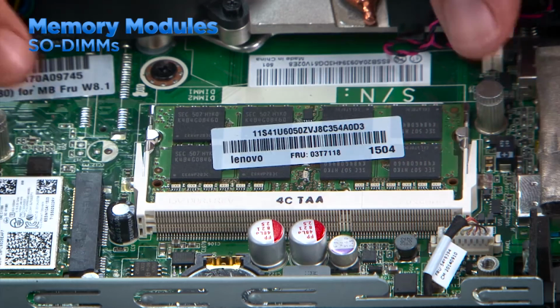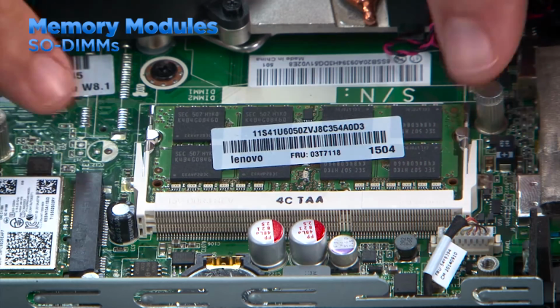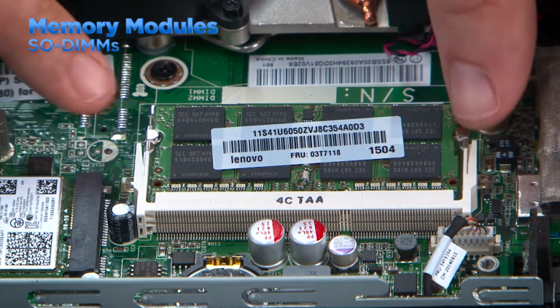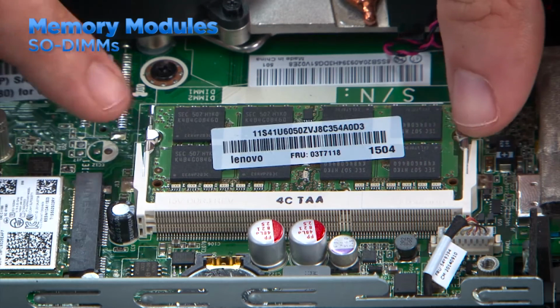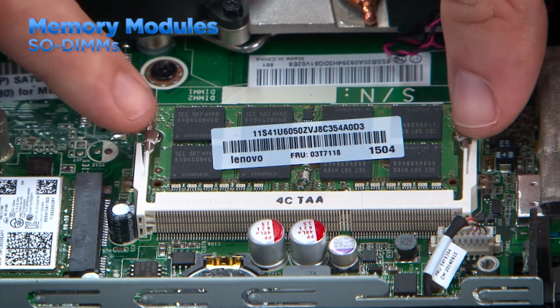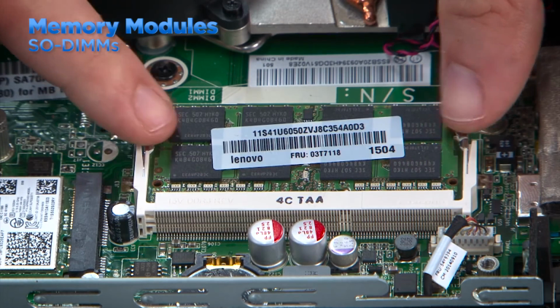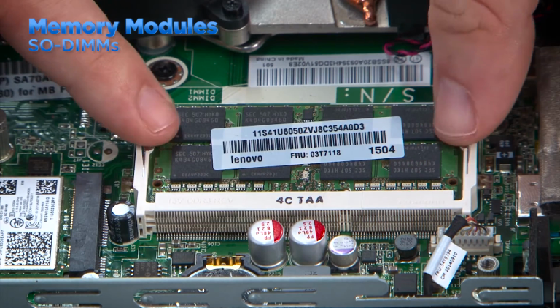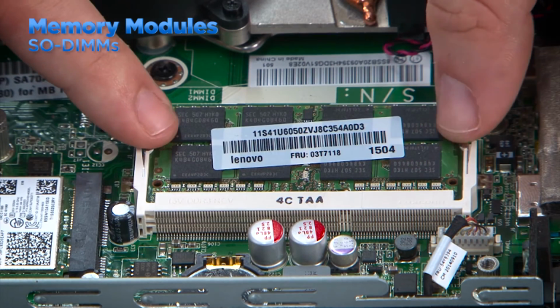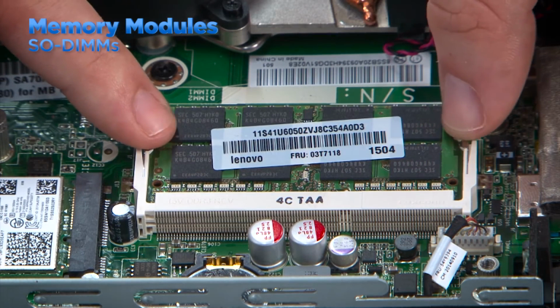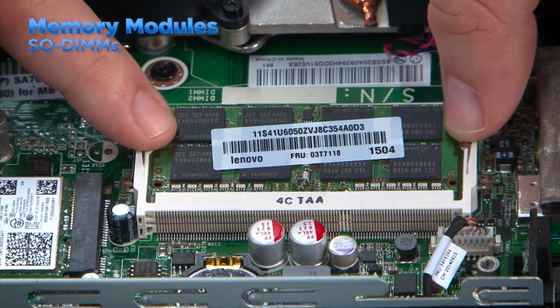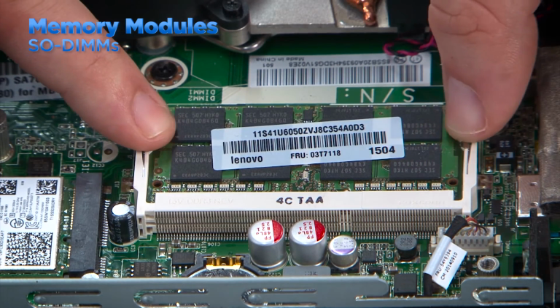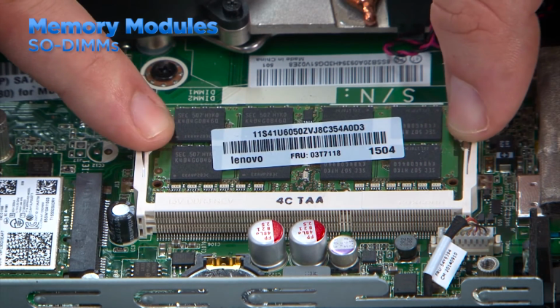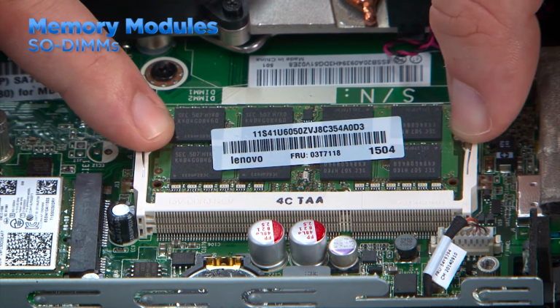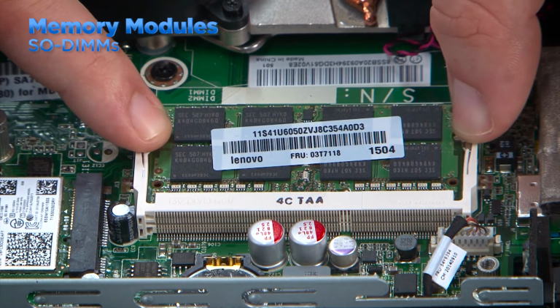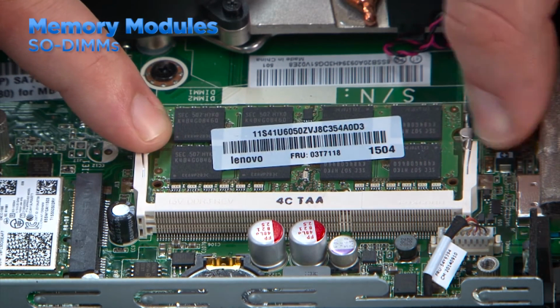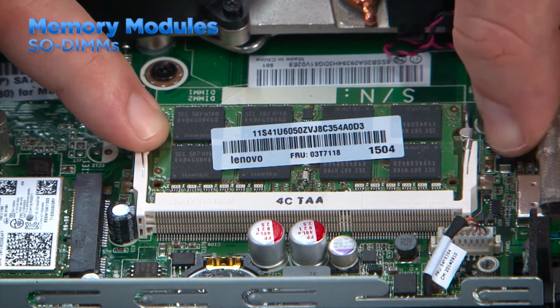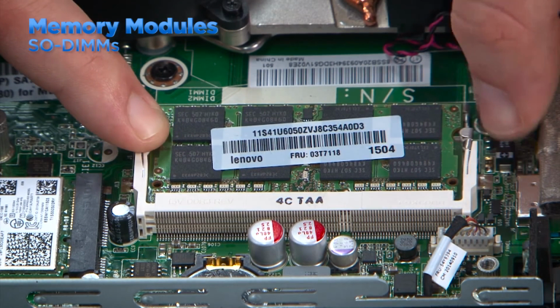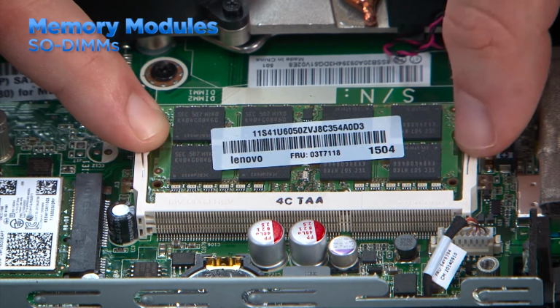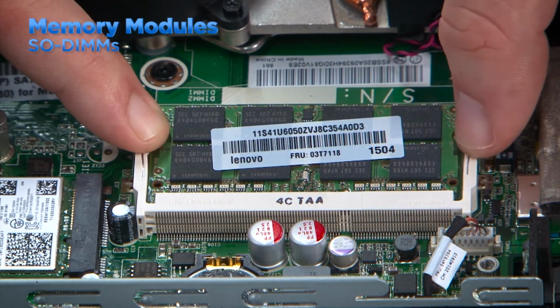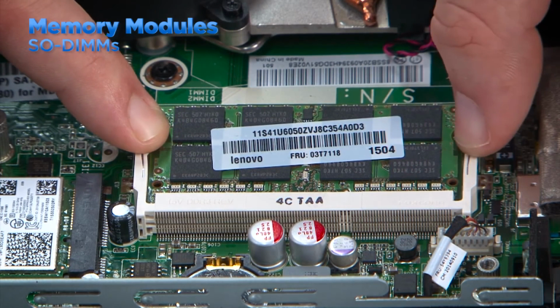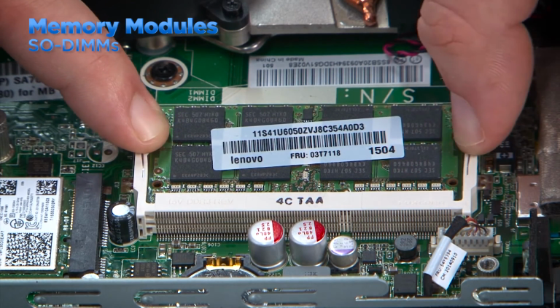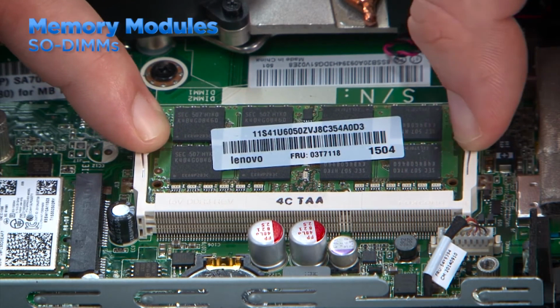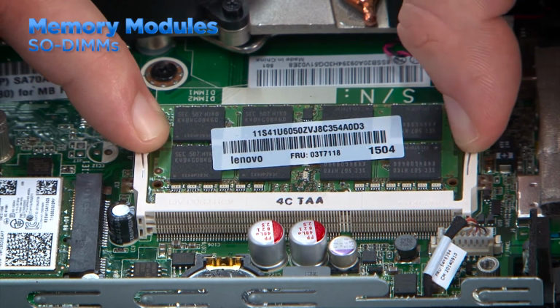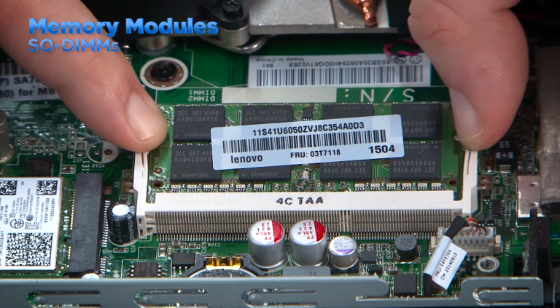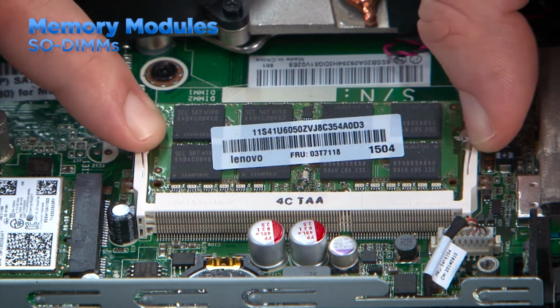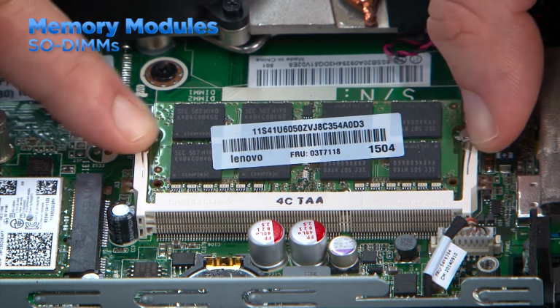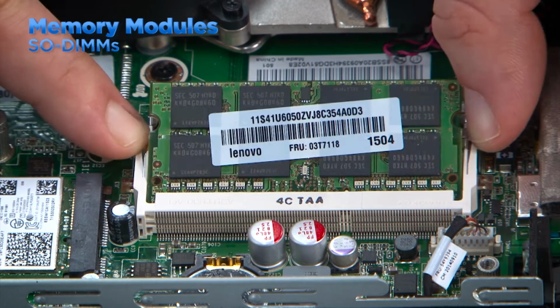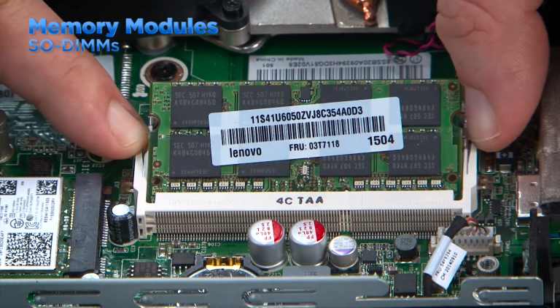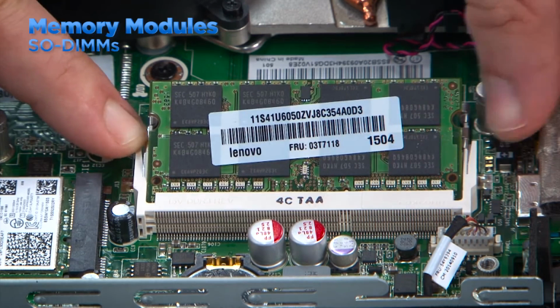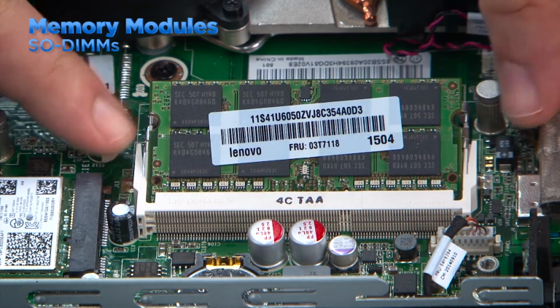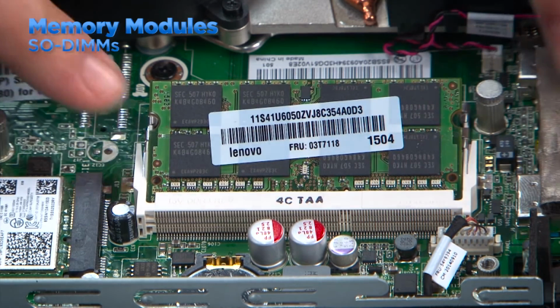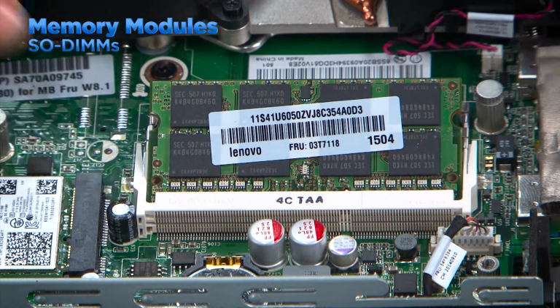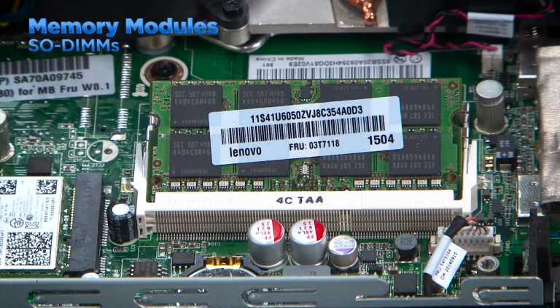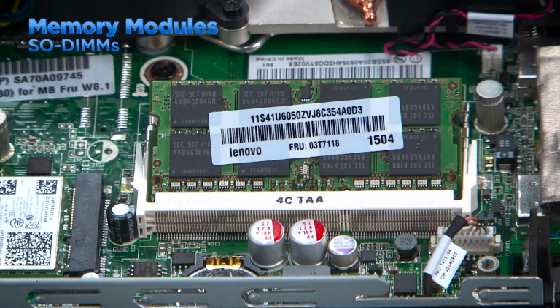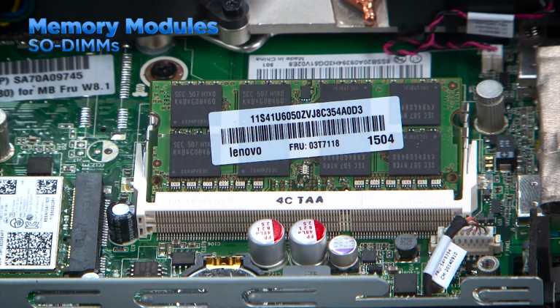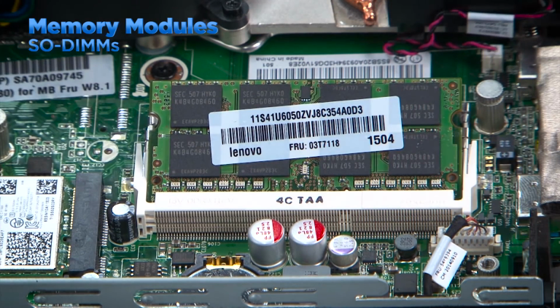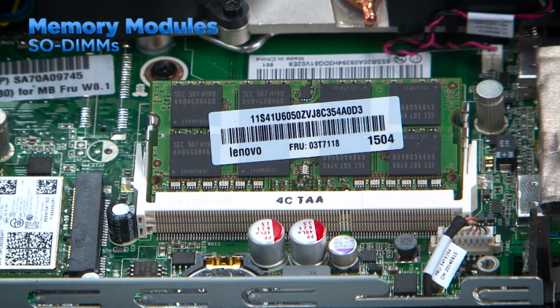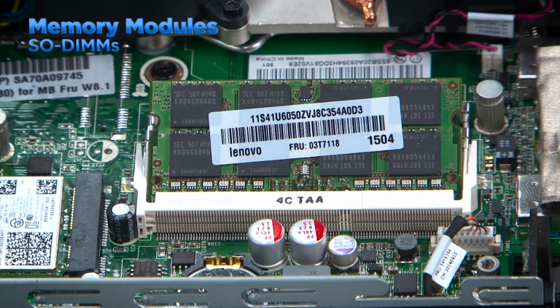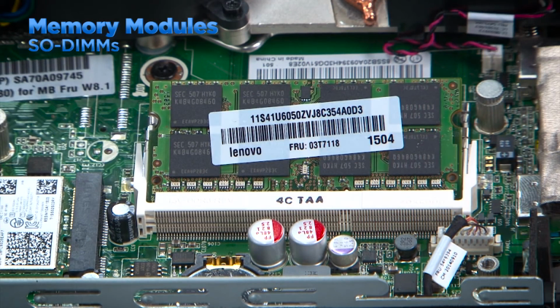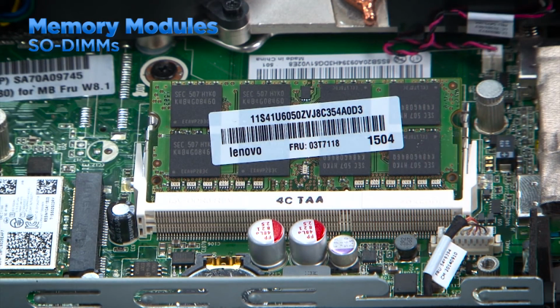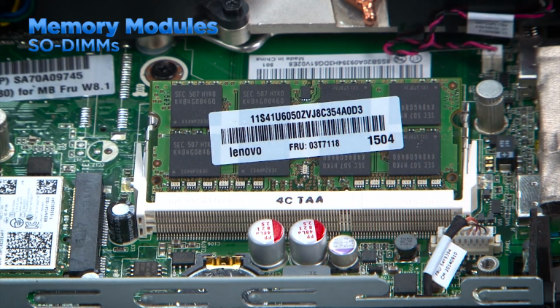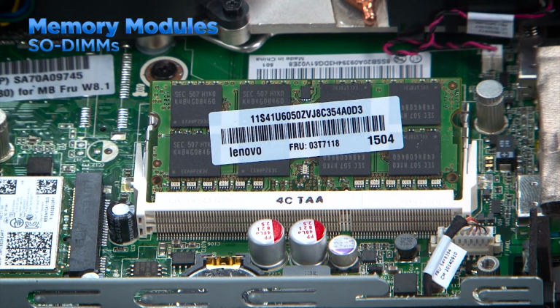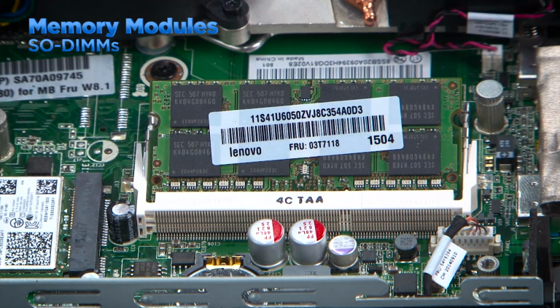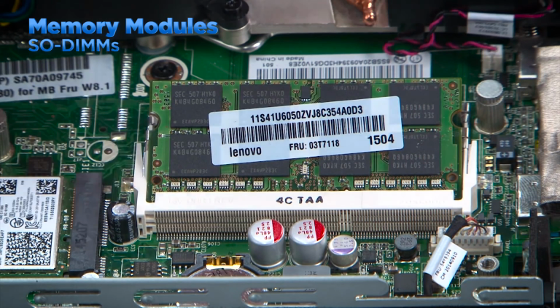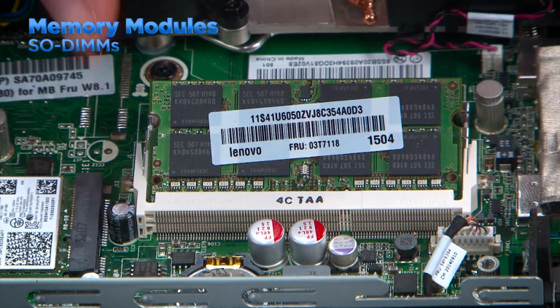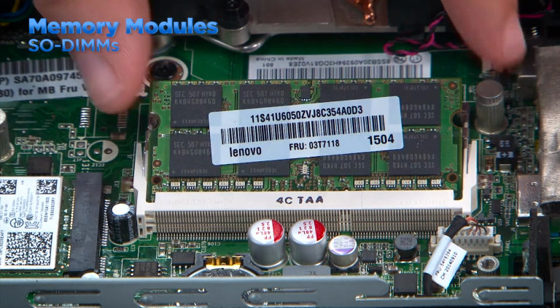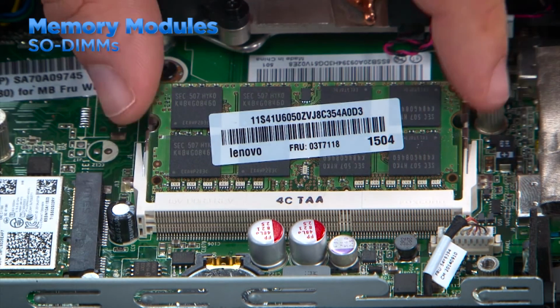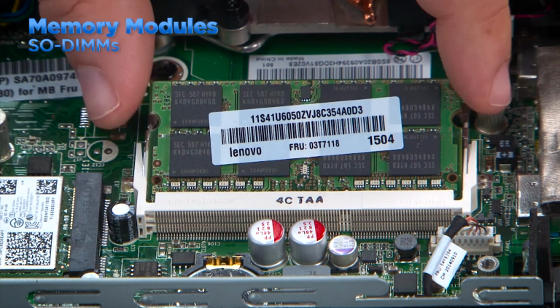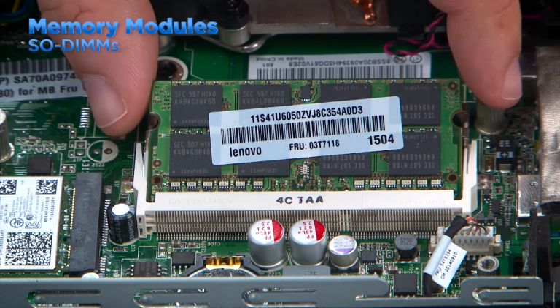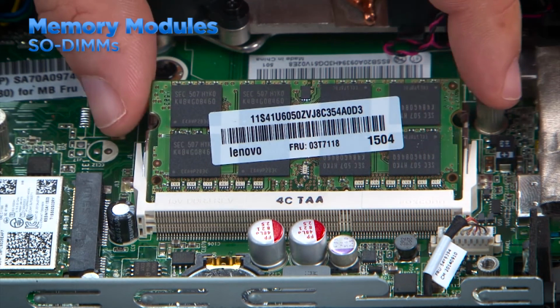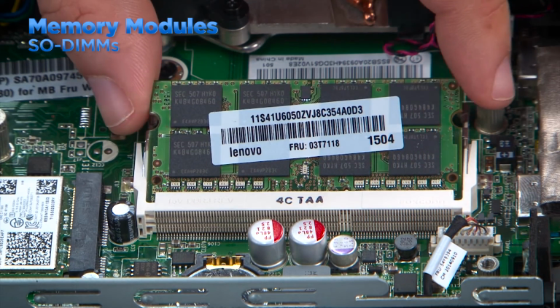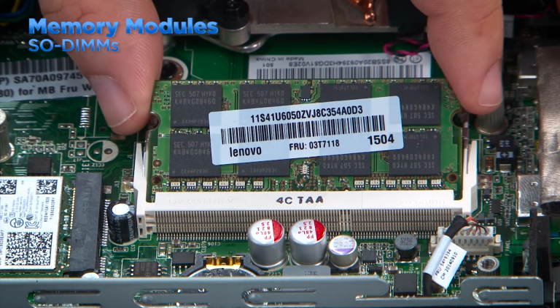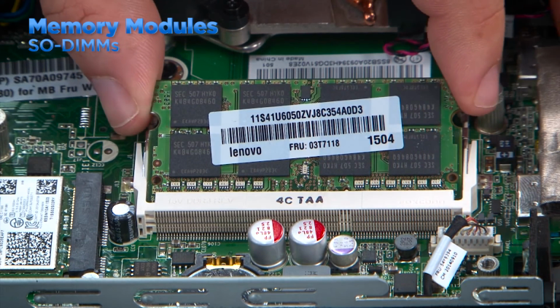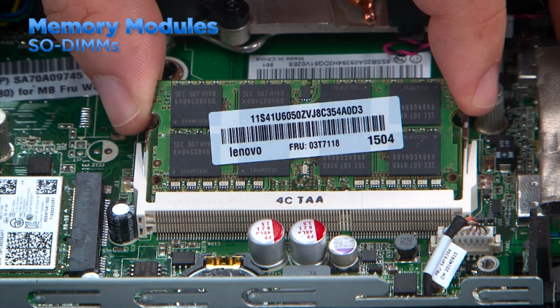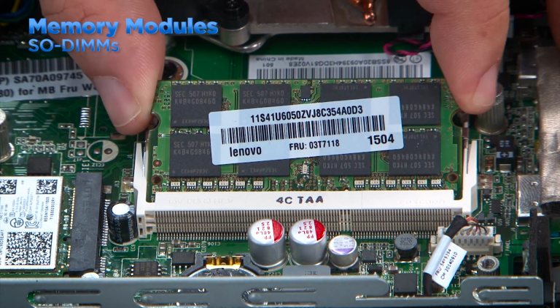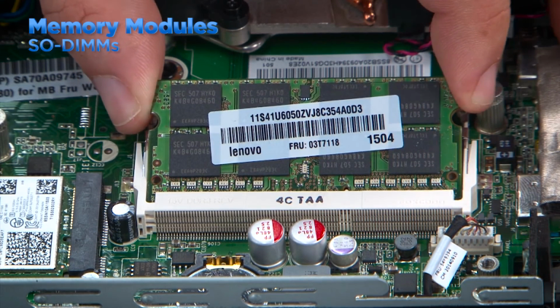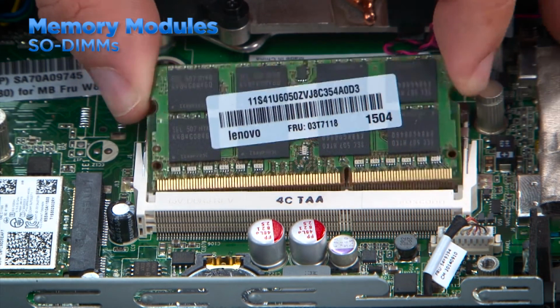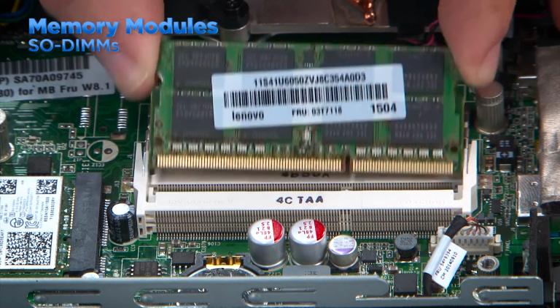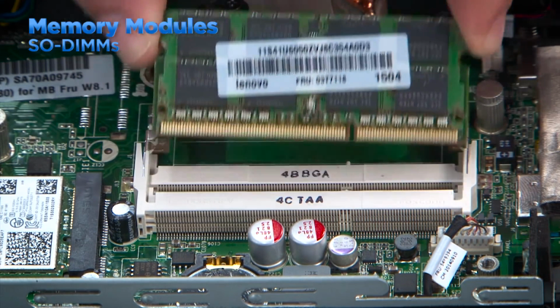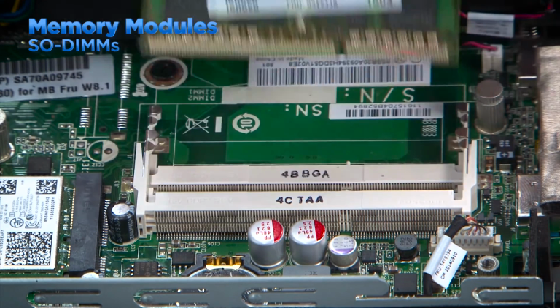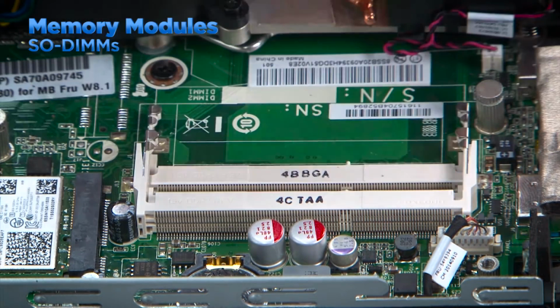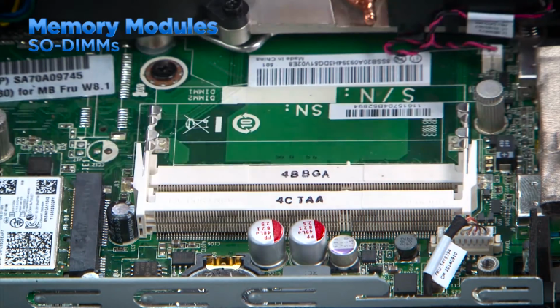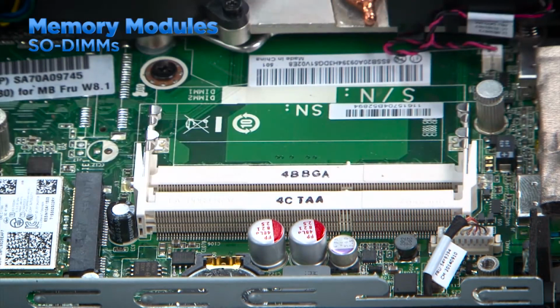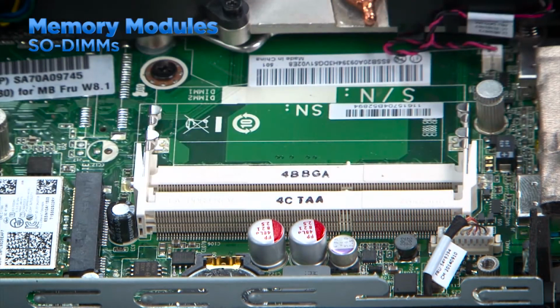Press outward on the clips to release the memory module. It will spring up once it's free from the clips. Grab the module by the edges and pull it from the slot.